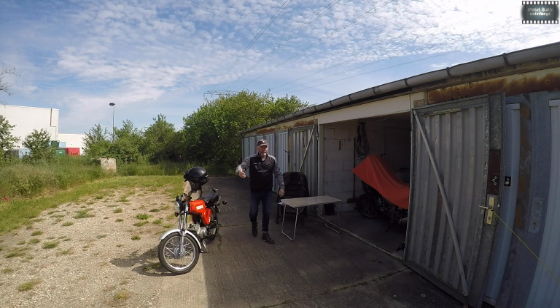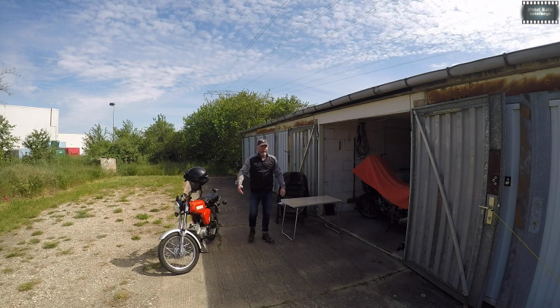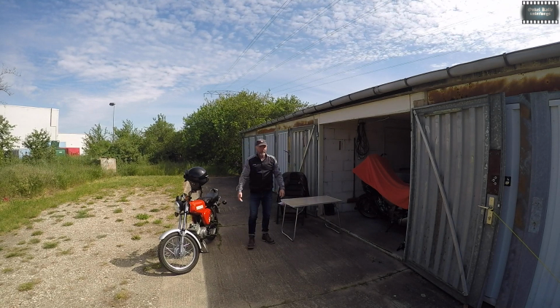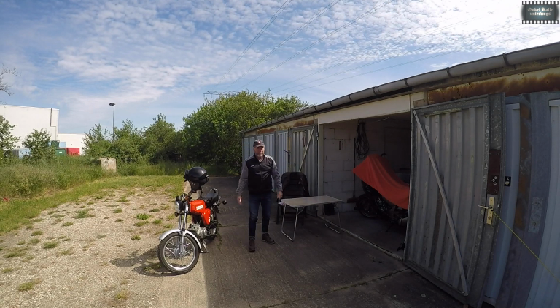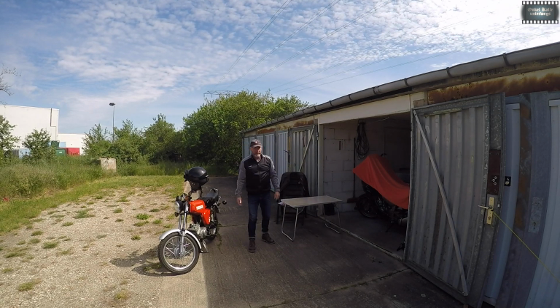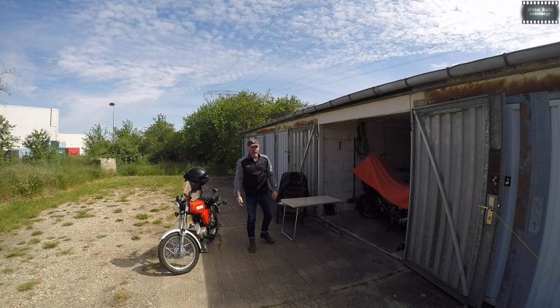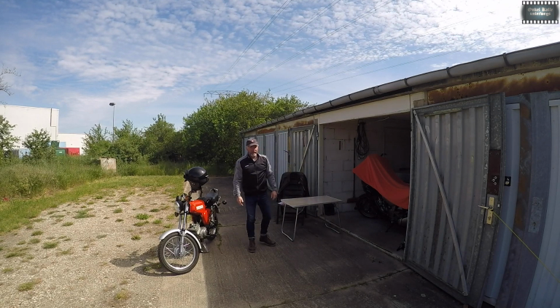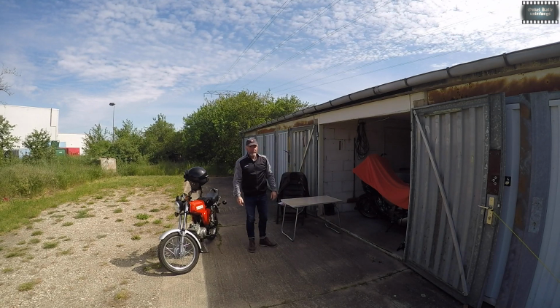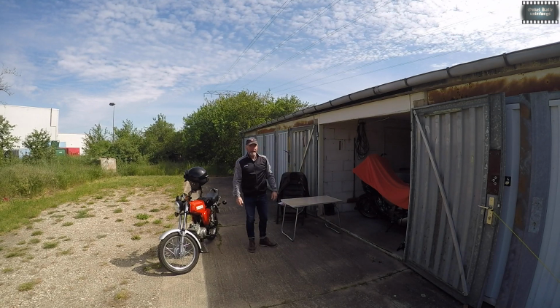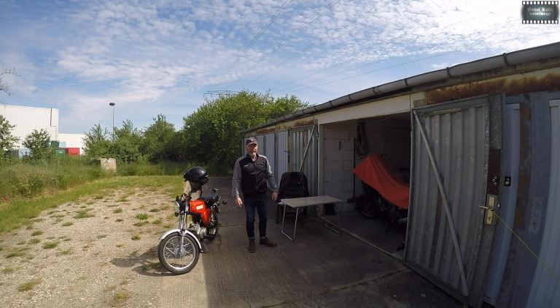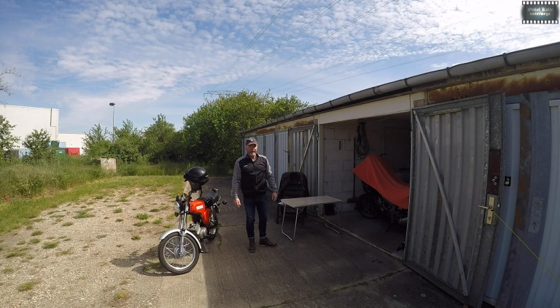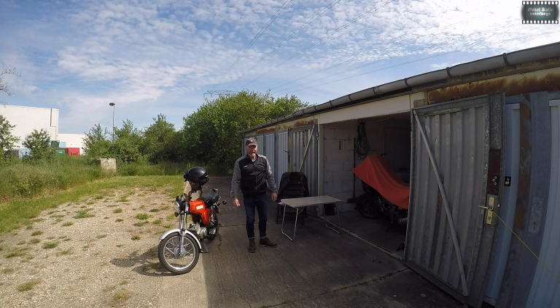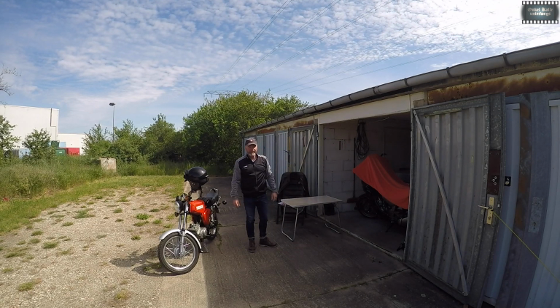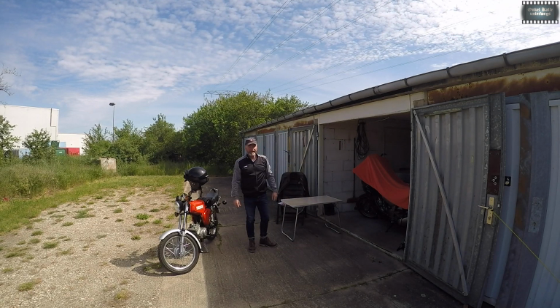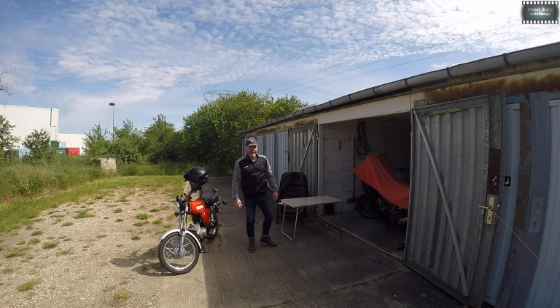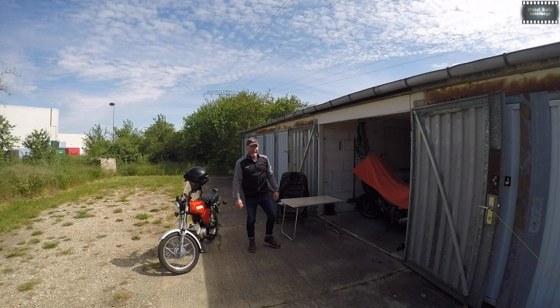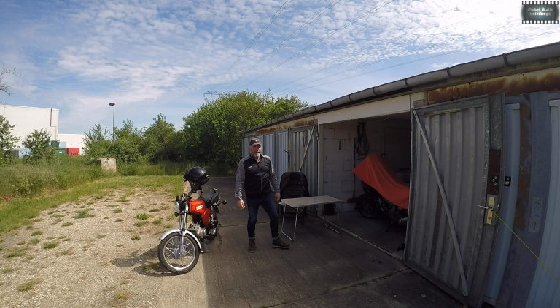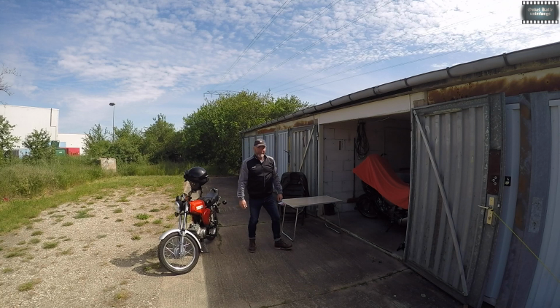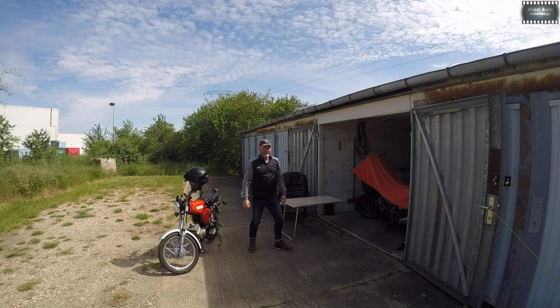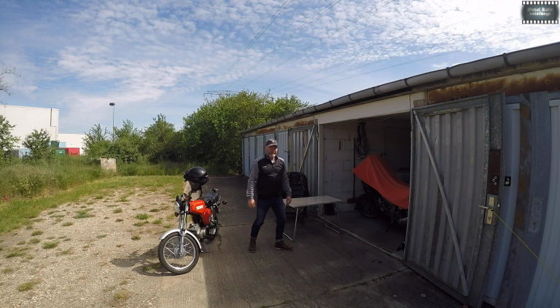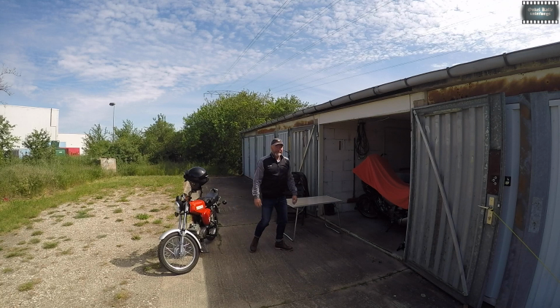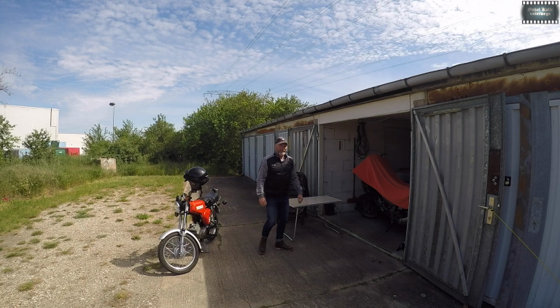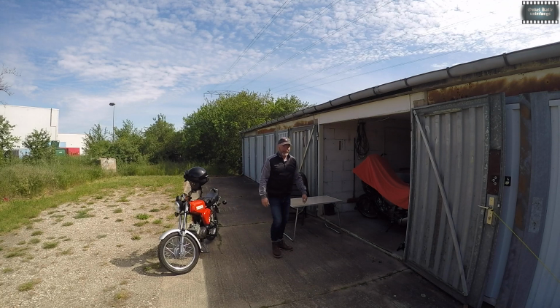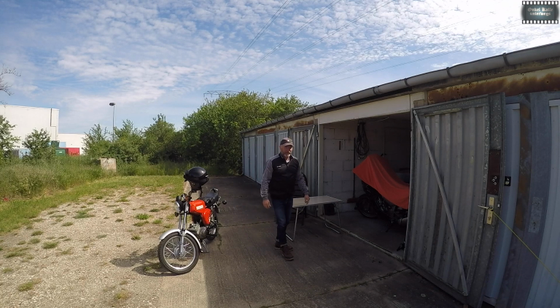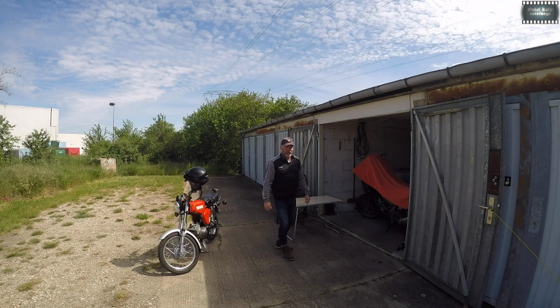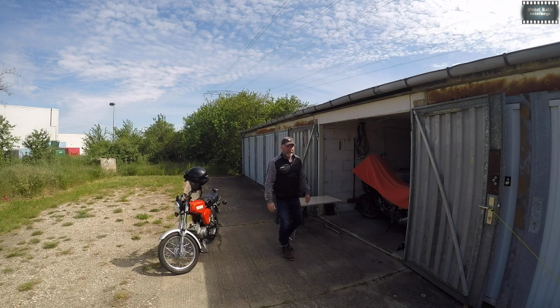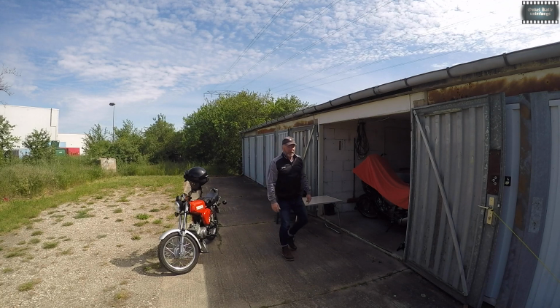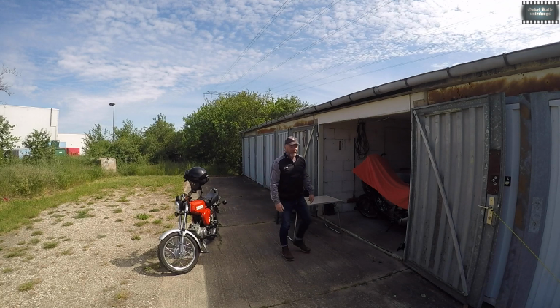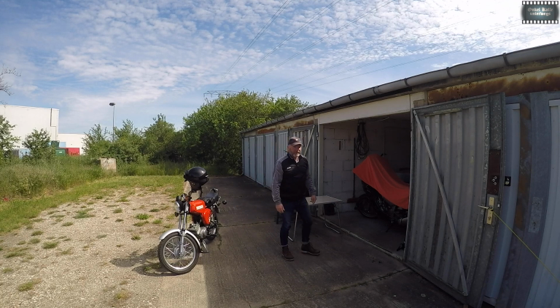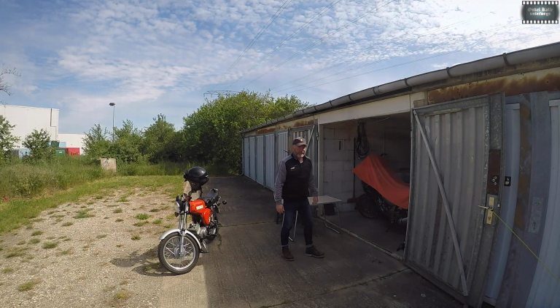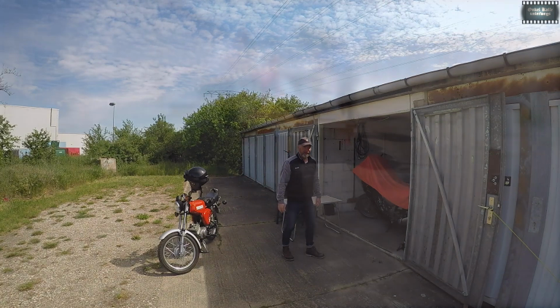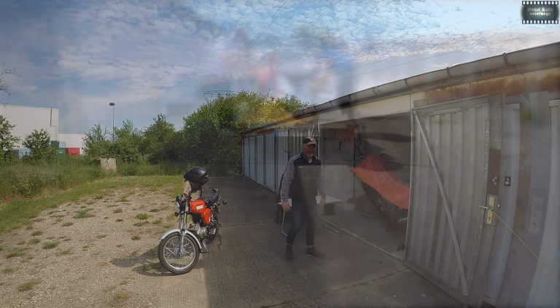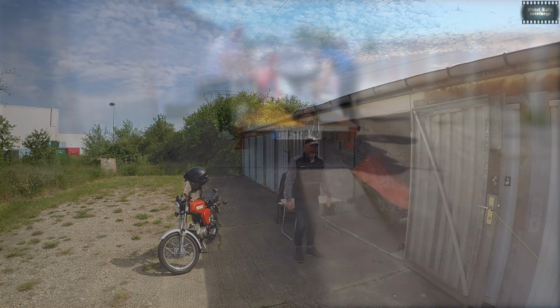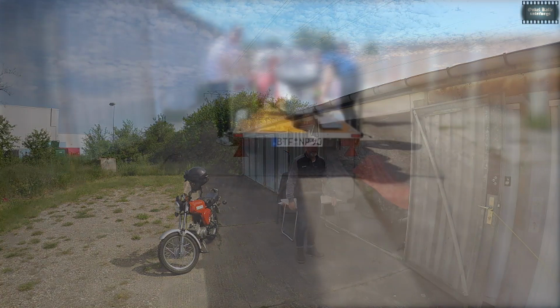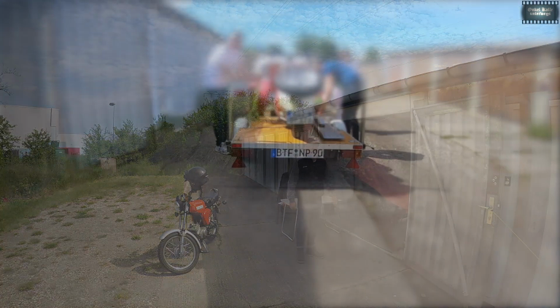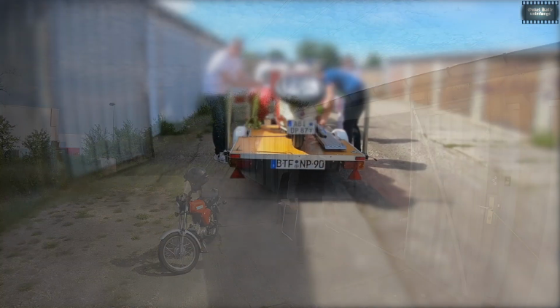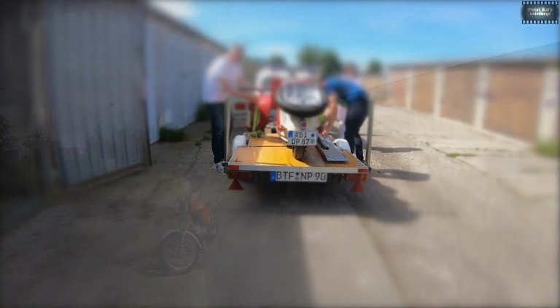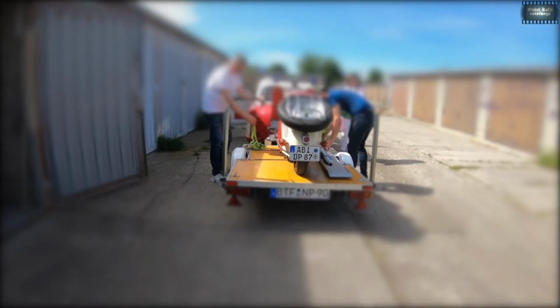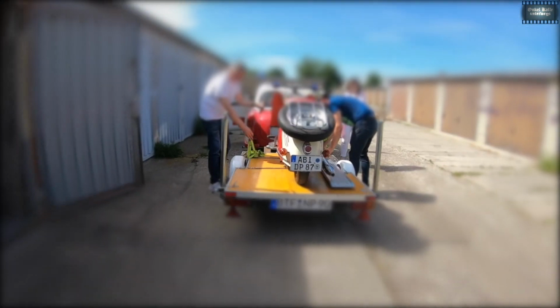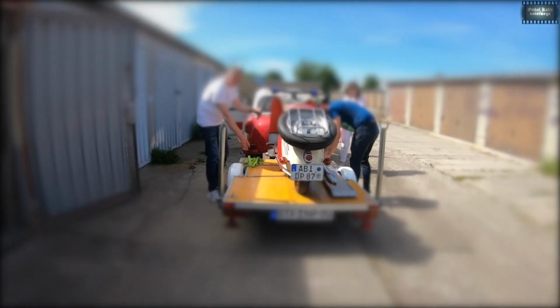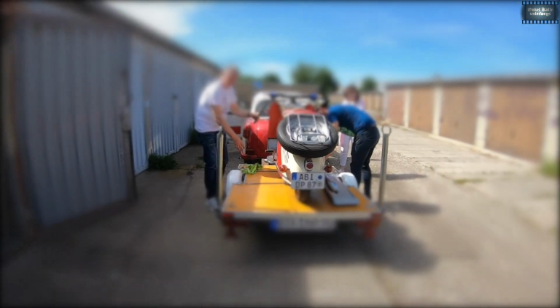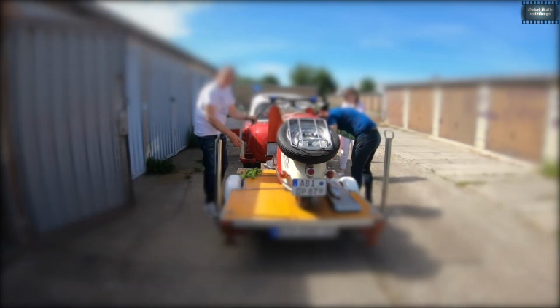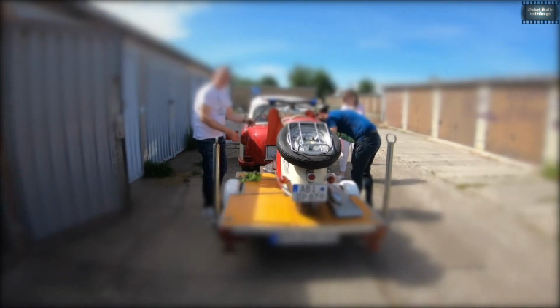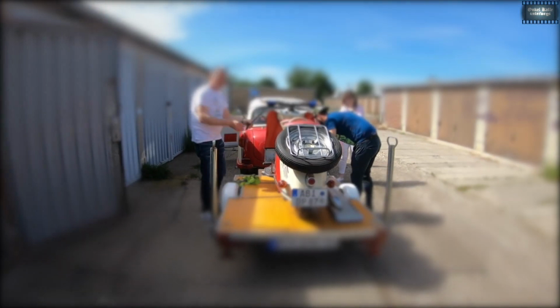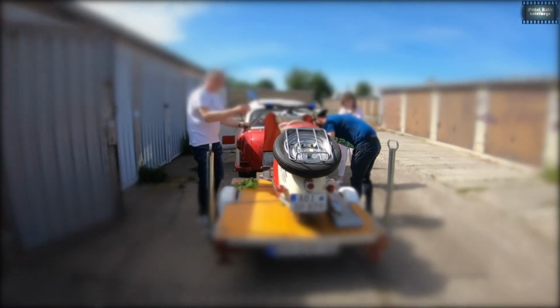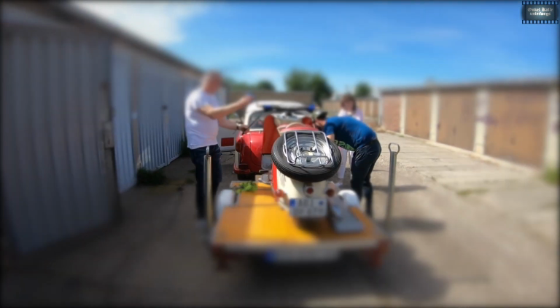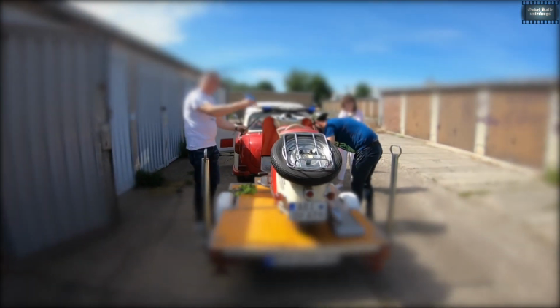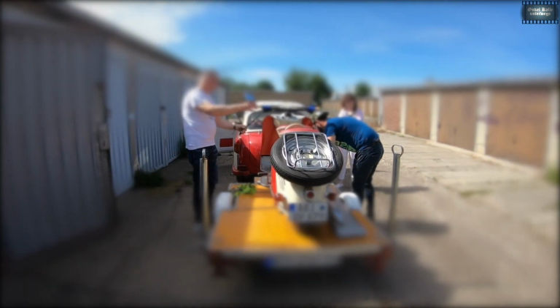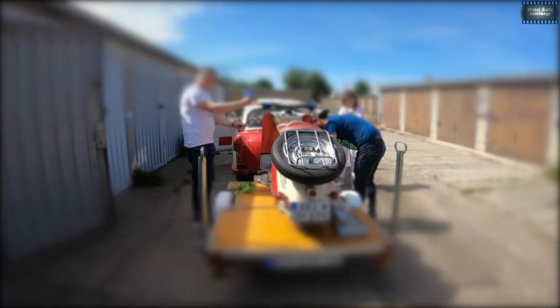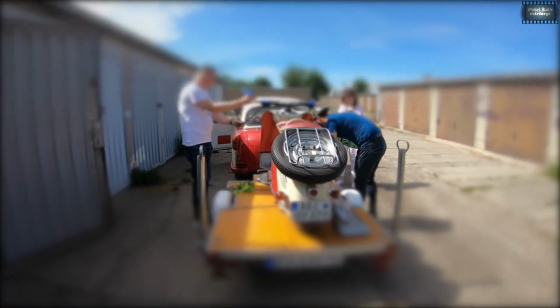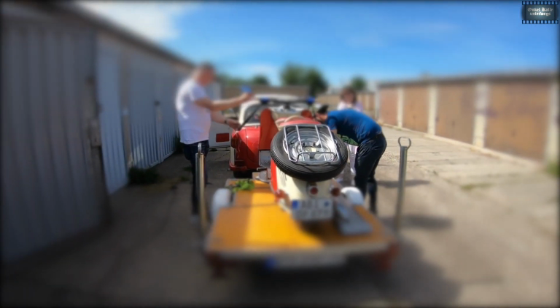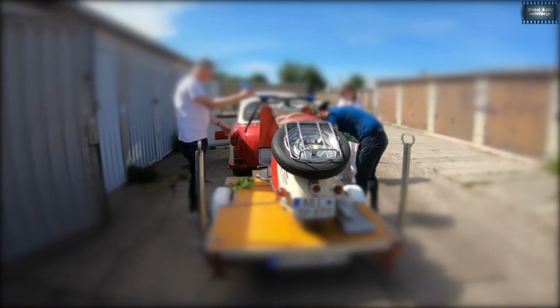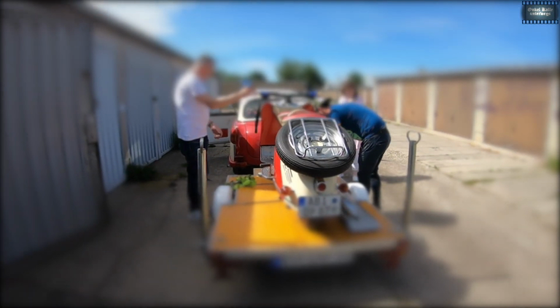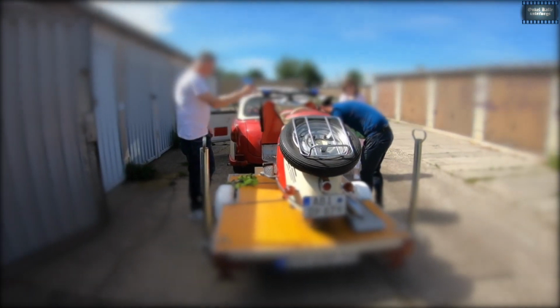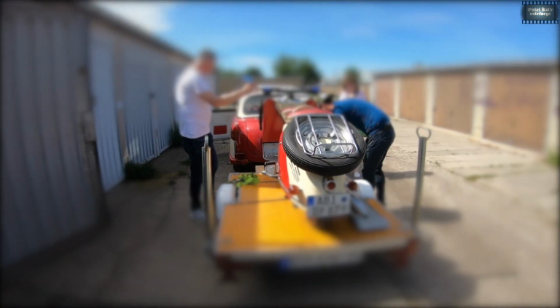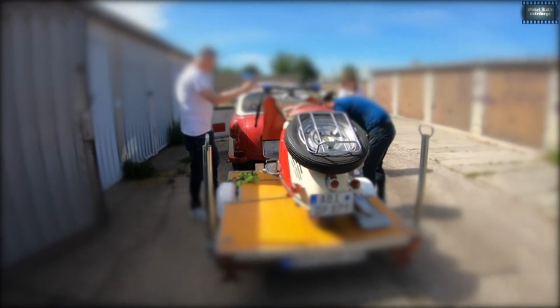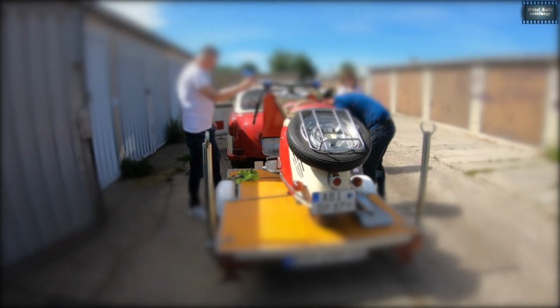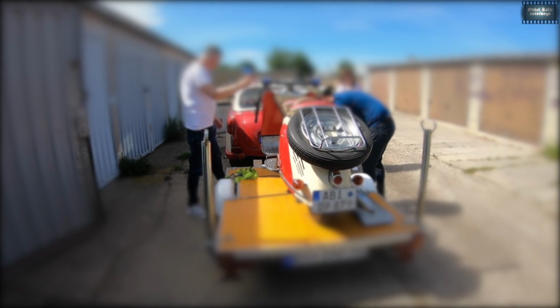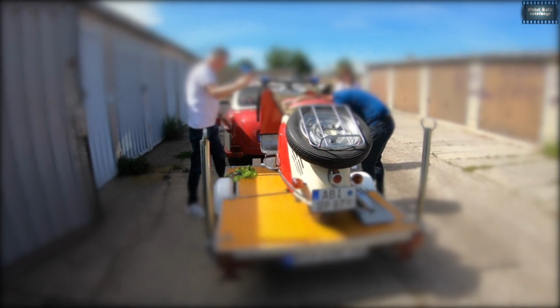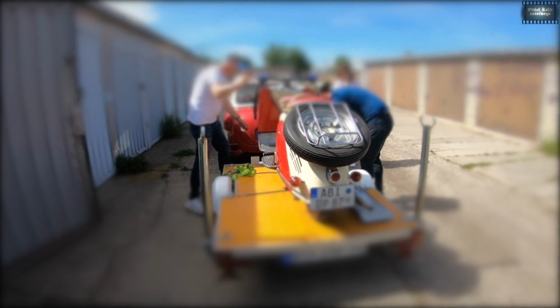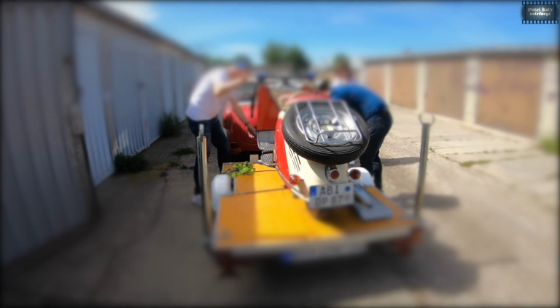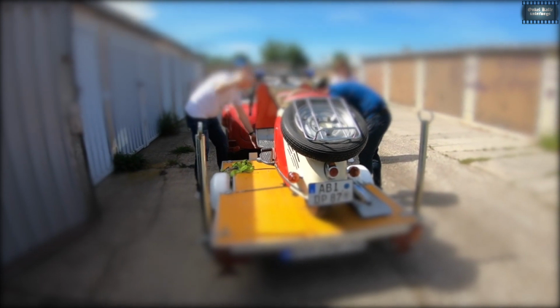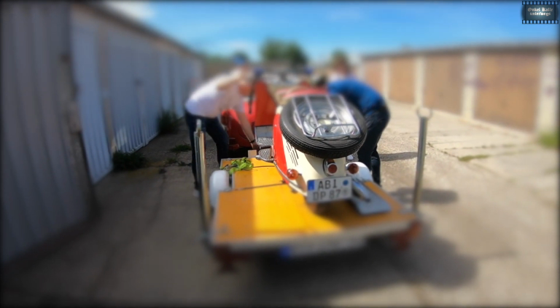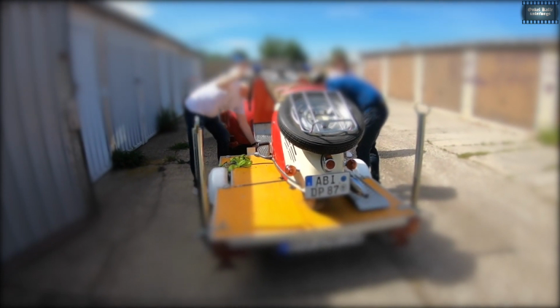Hello God! Hello God! I greet you very much! Hier haben wir ja ganz tolle Schätzchen!